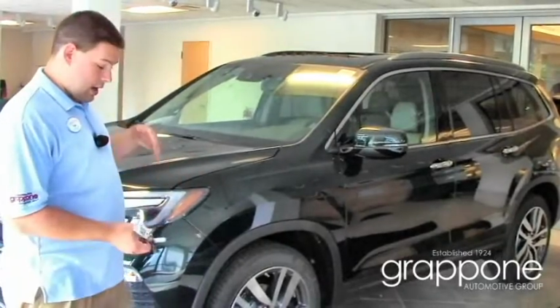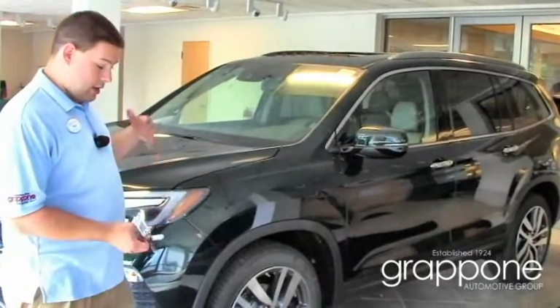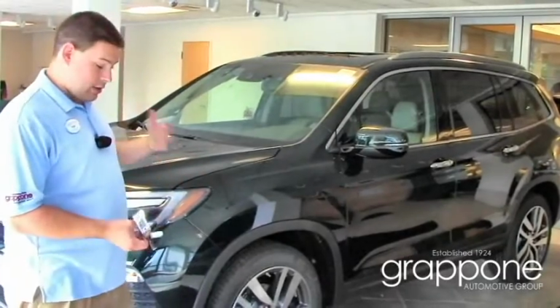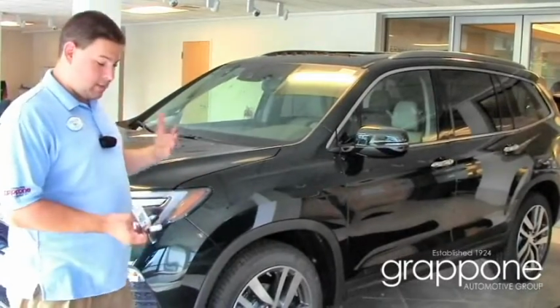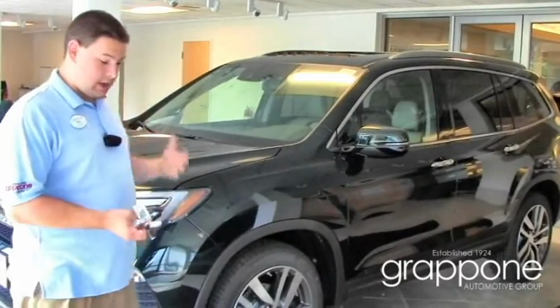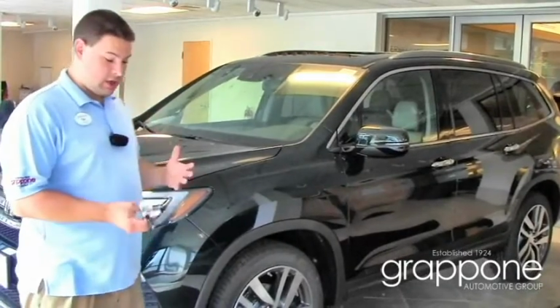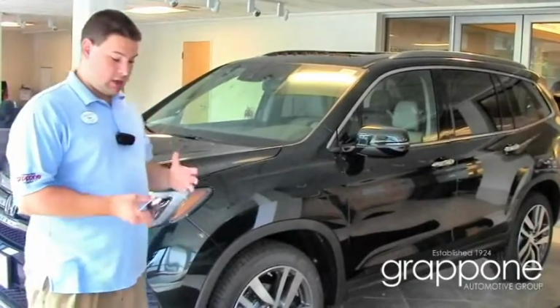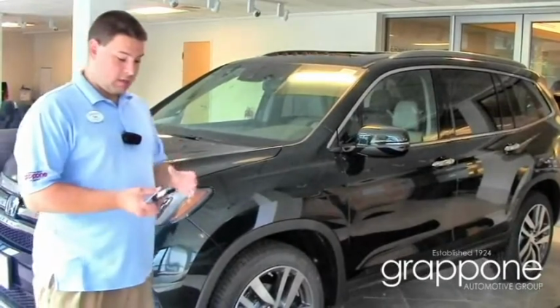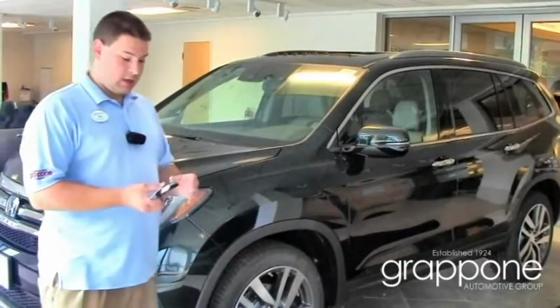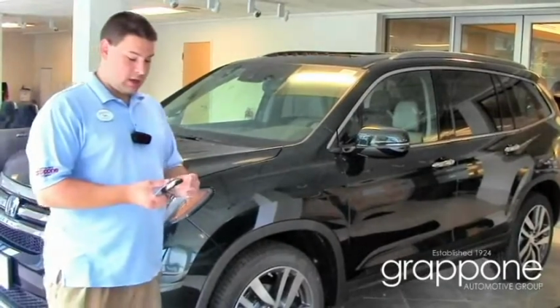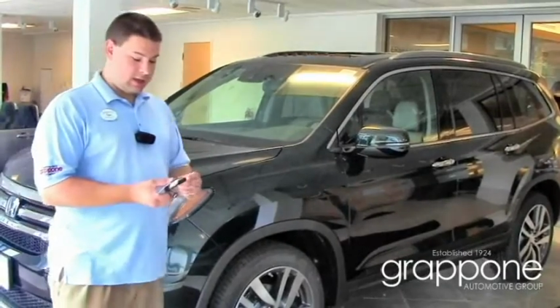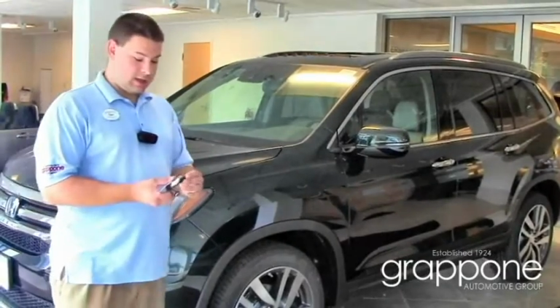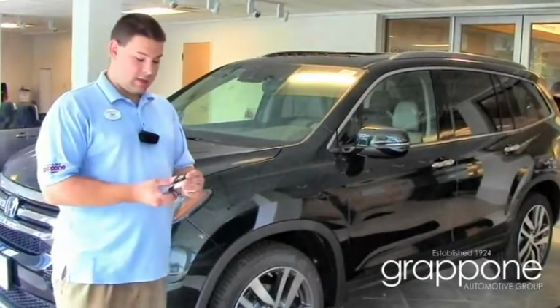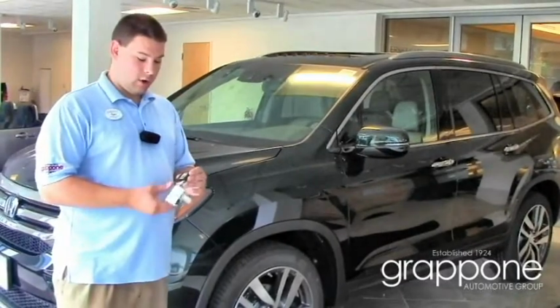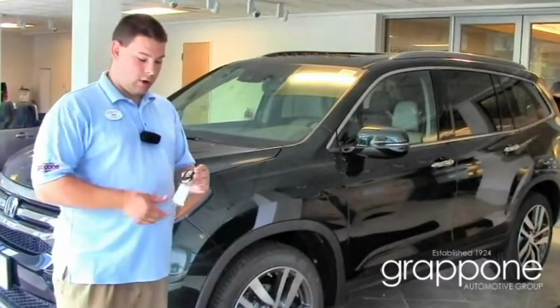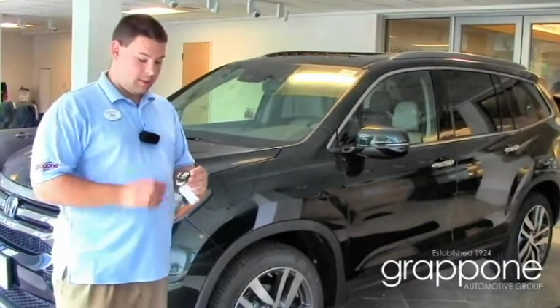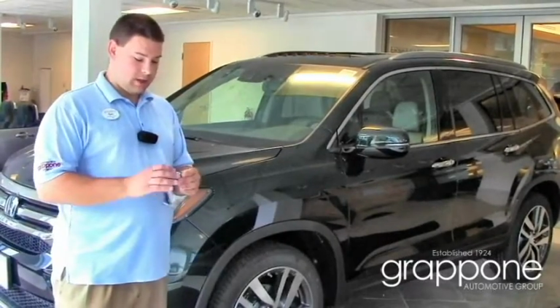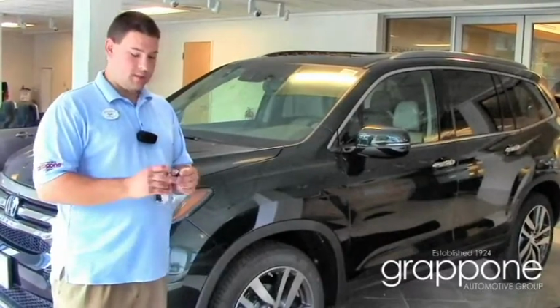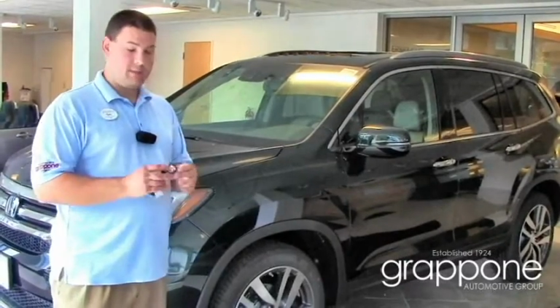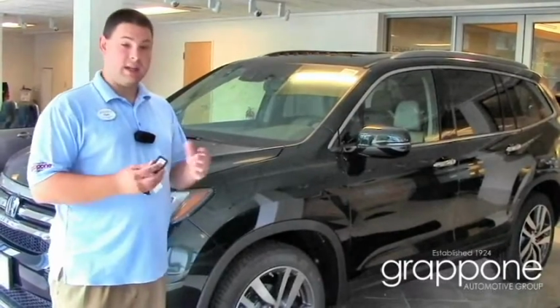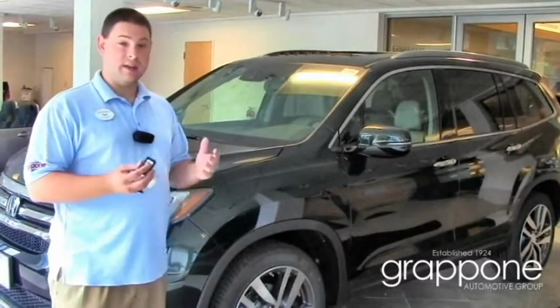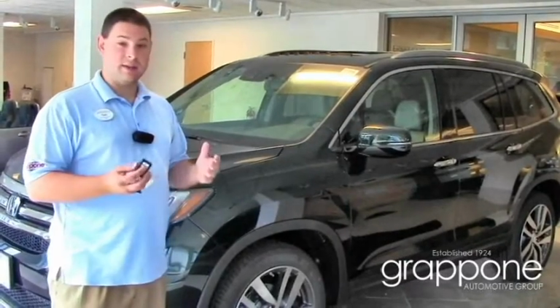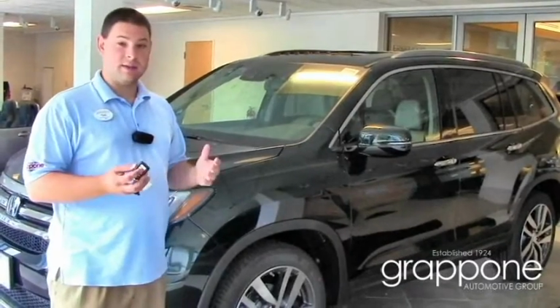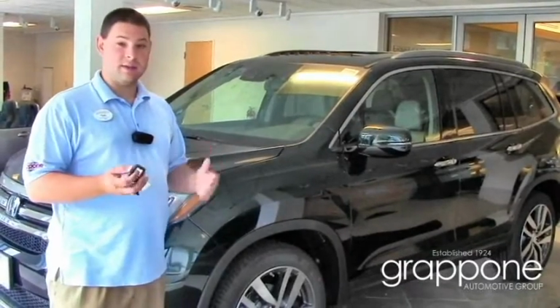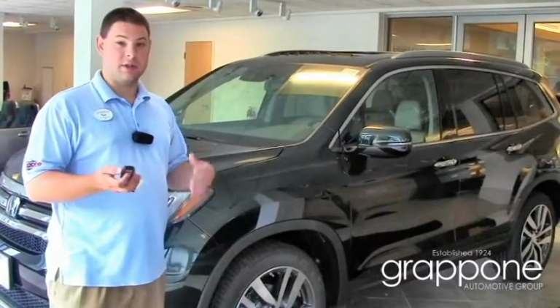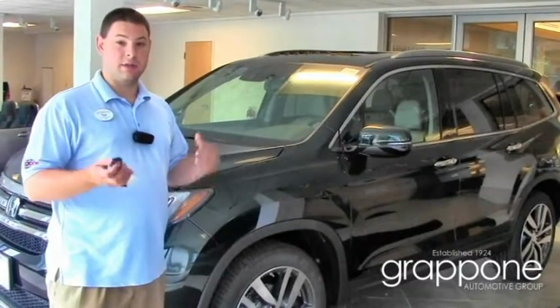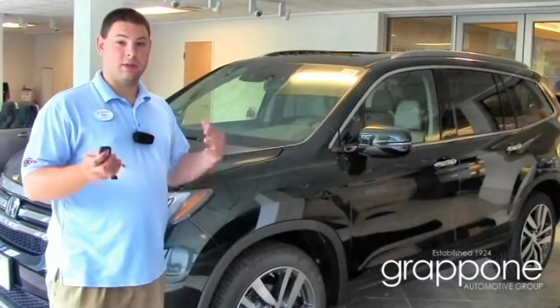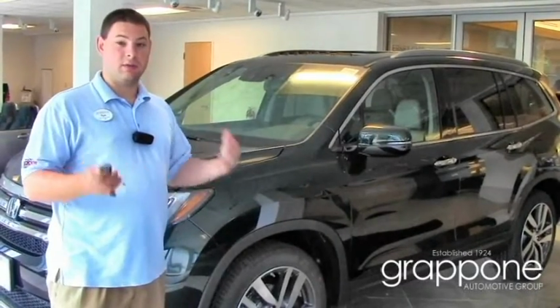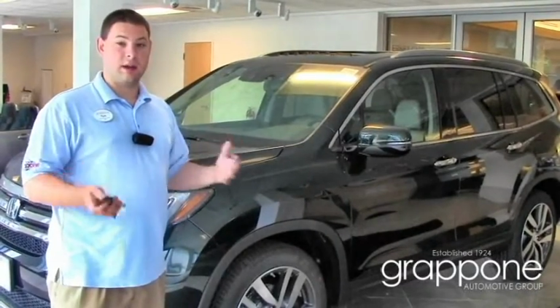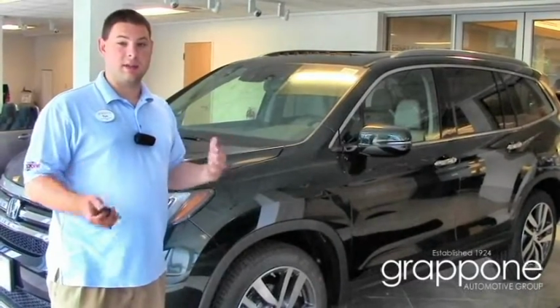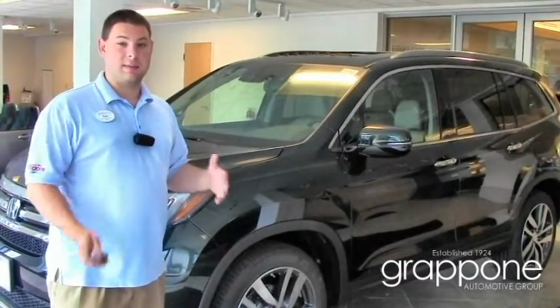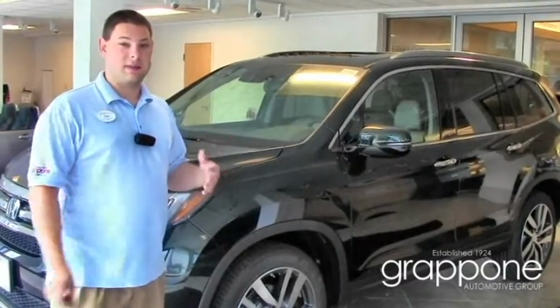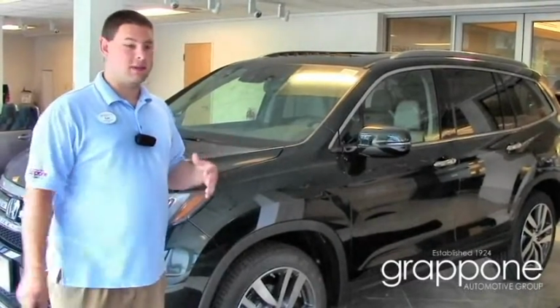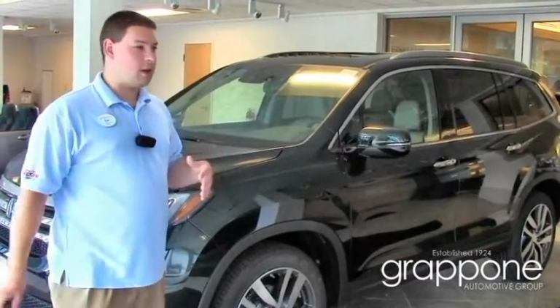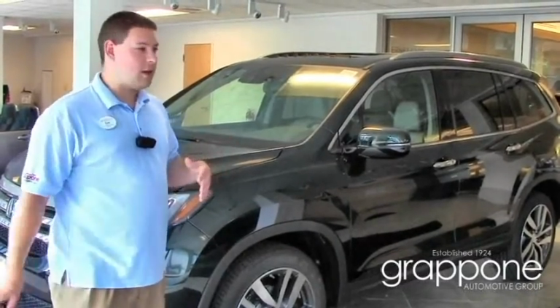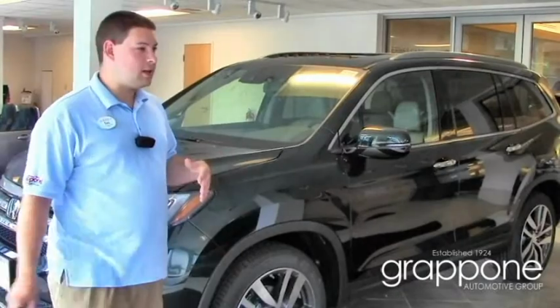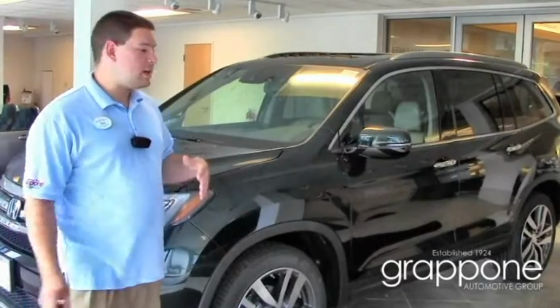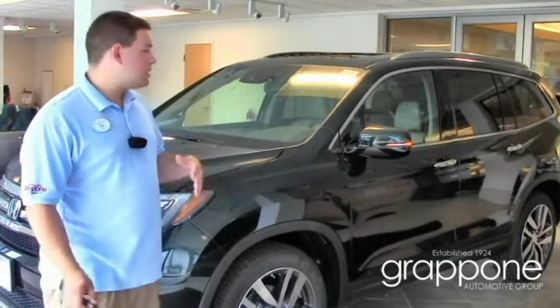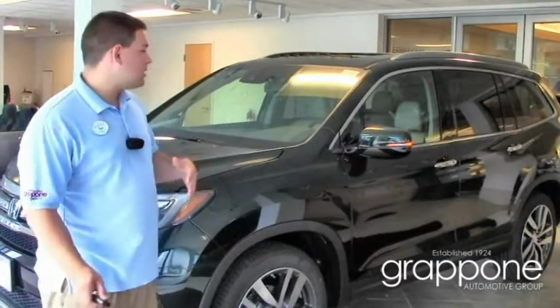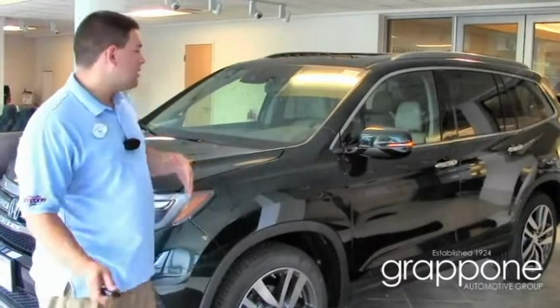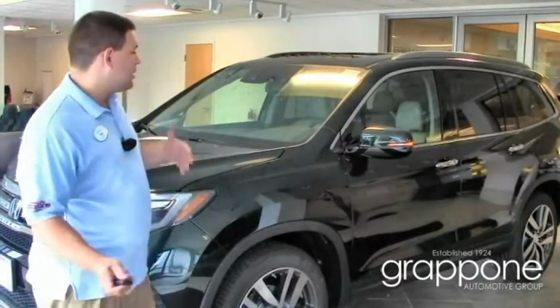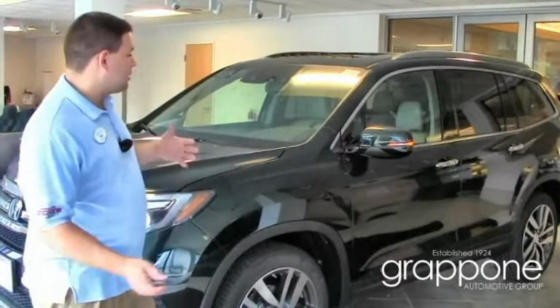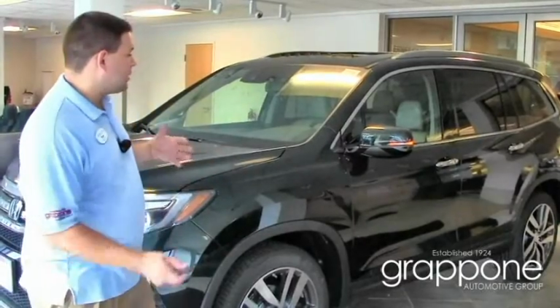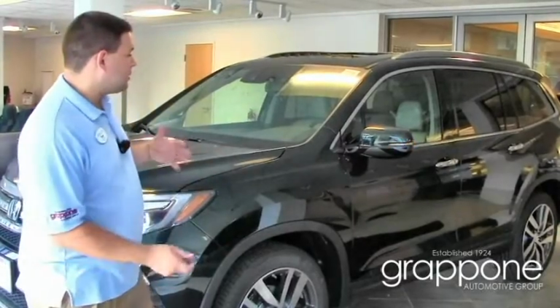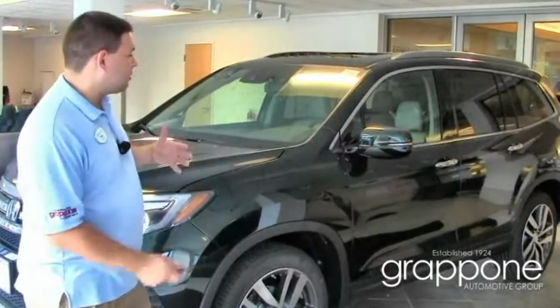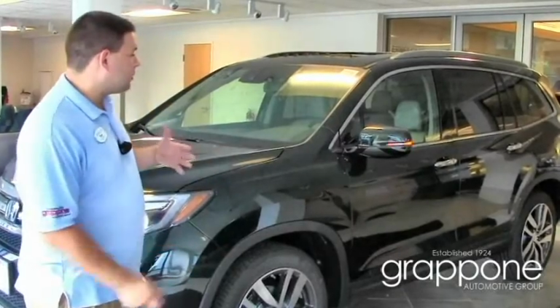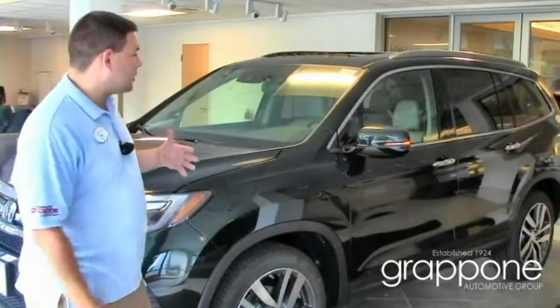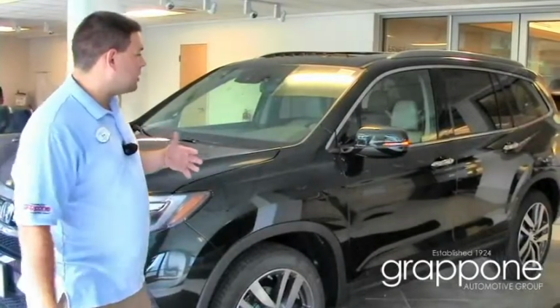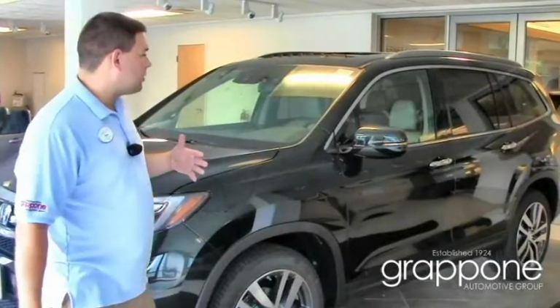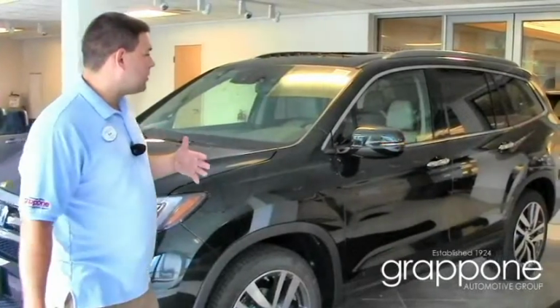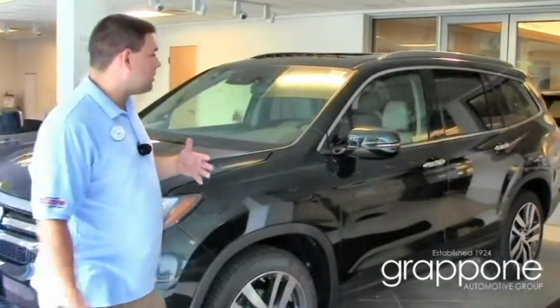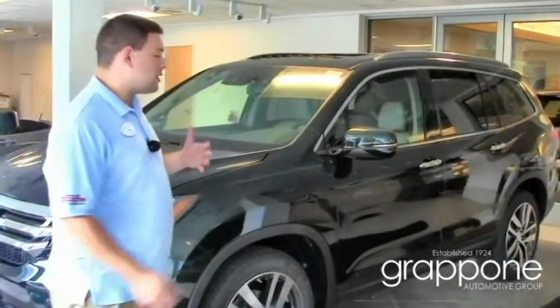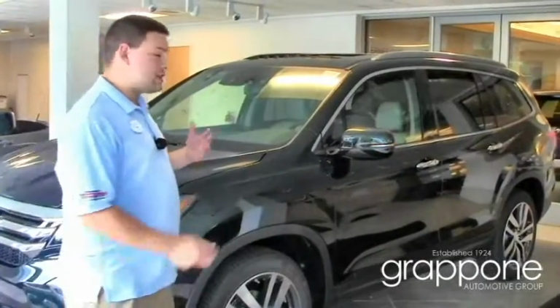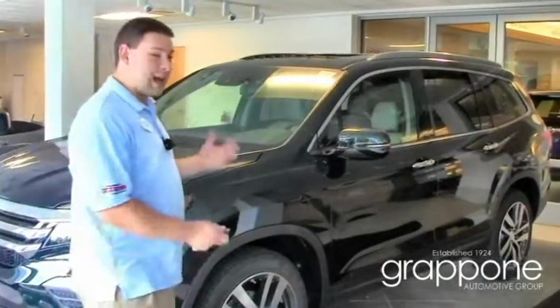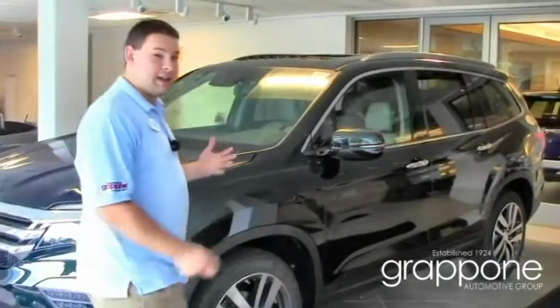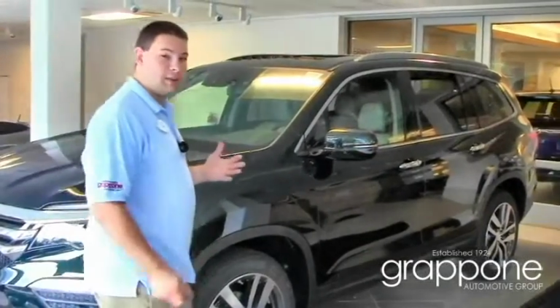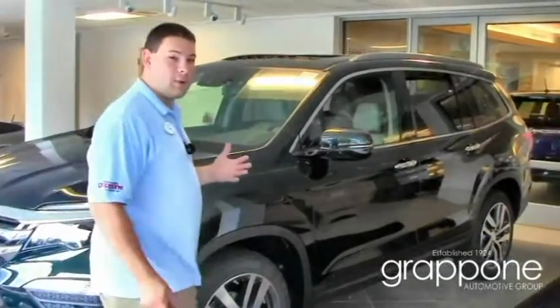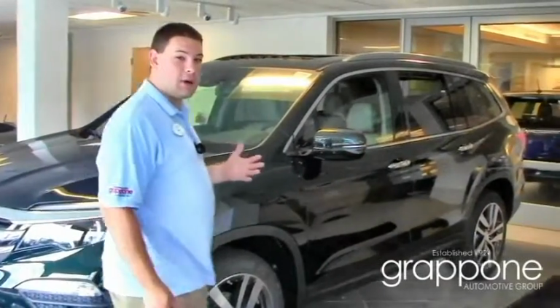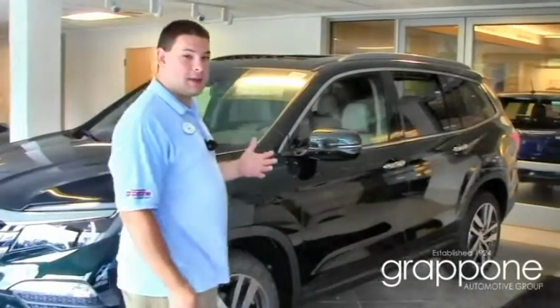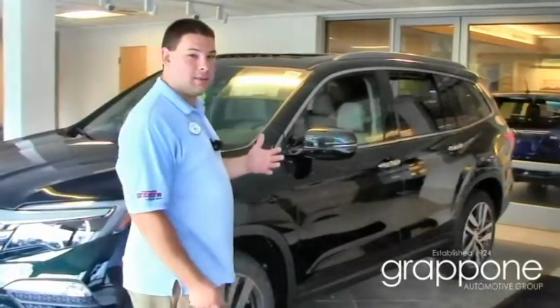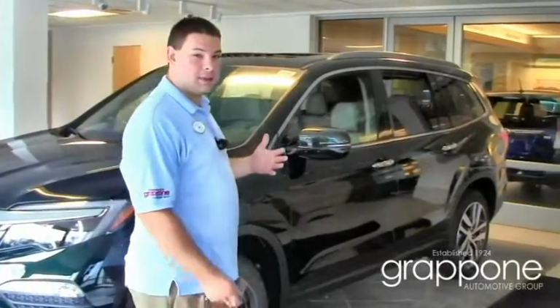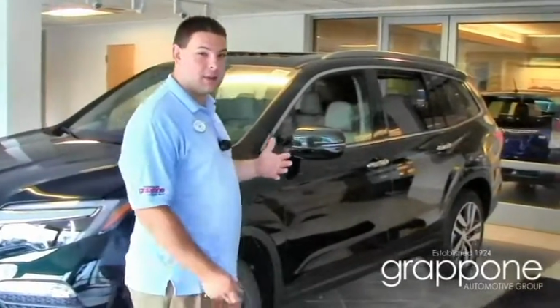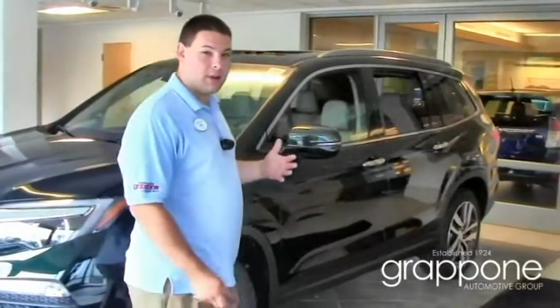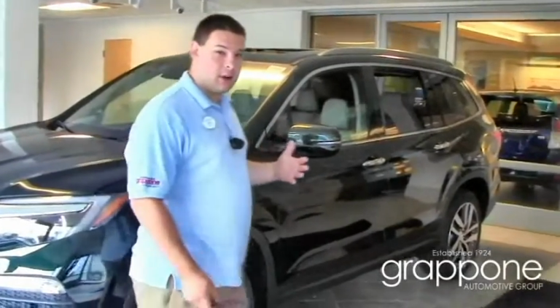Another major upgrade is they've all become keyless, which is great especially on hot days. You can actually roll down your windows as you're walking up to the car.